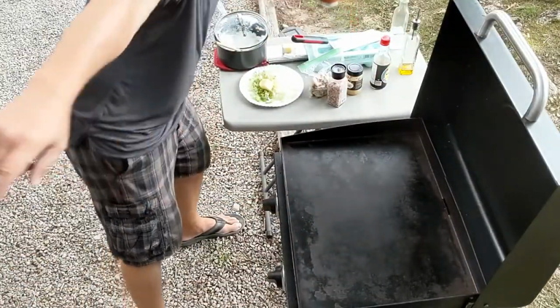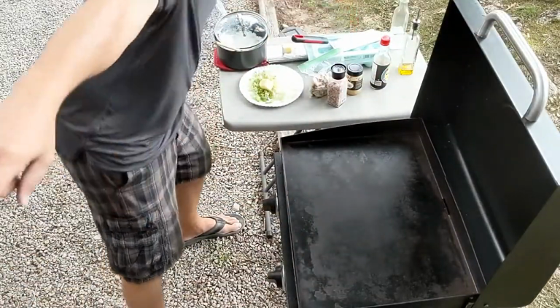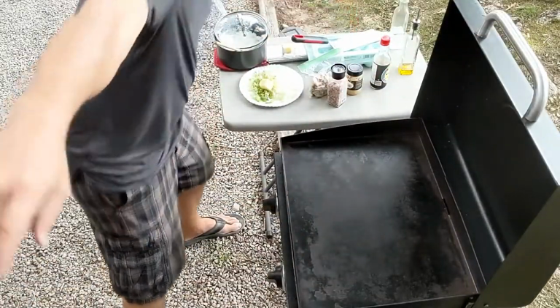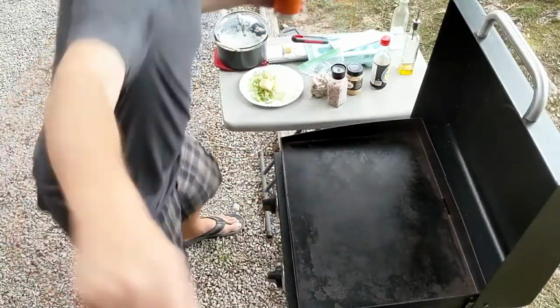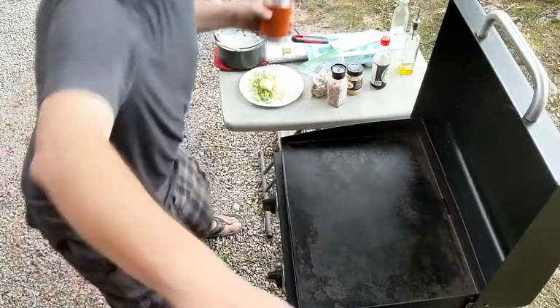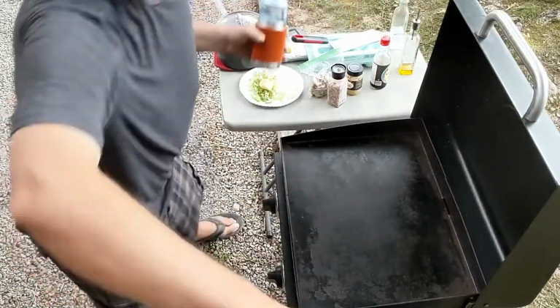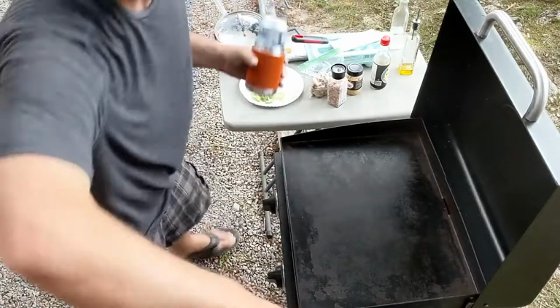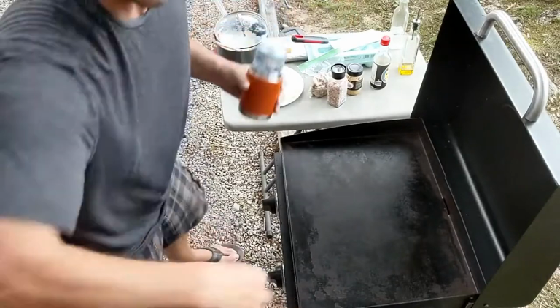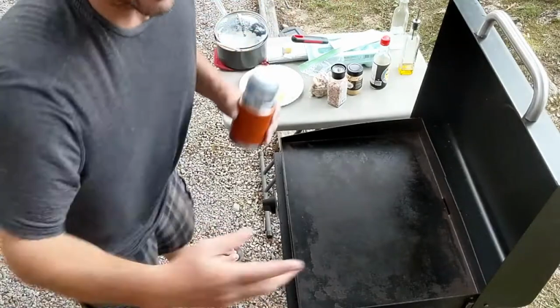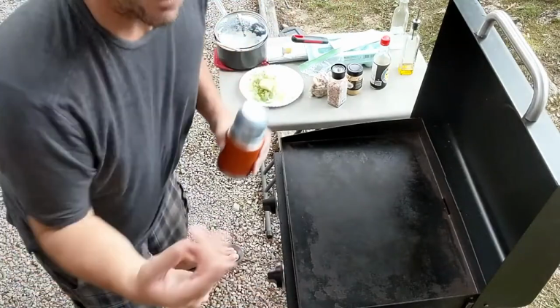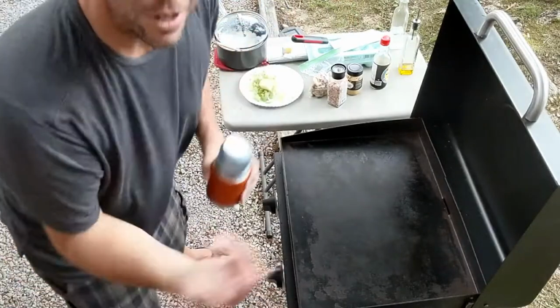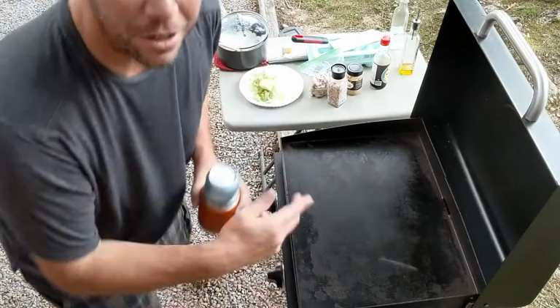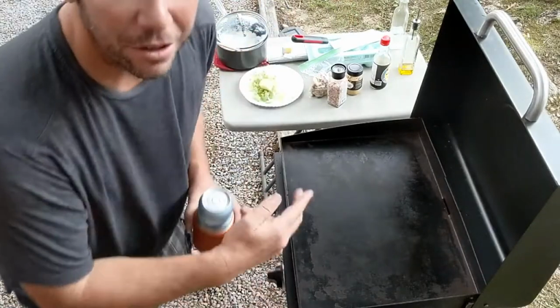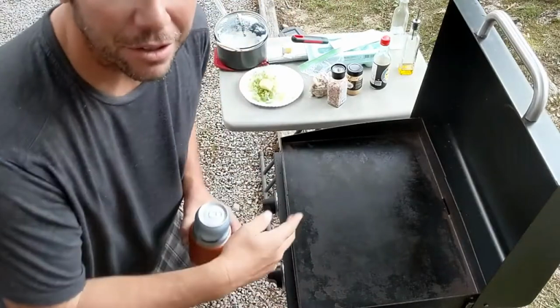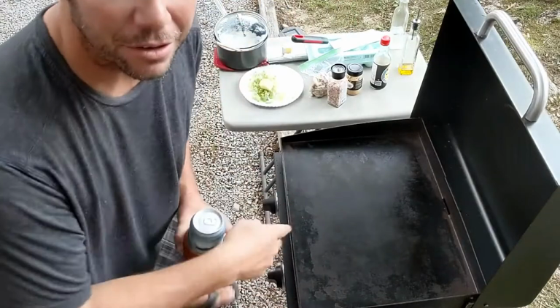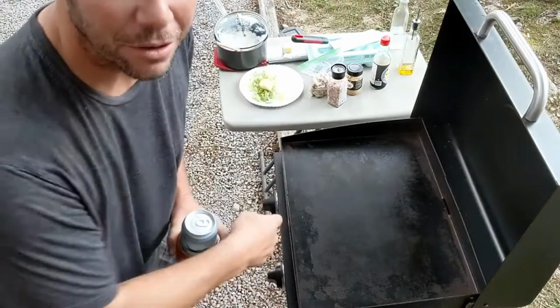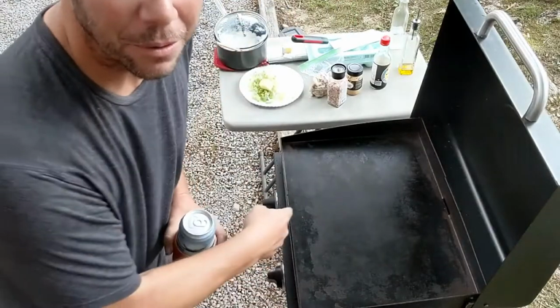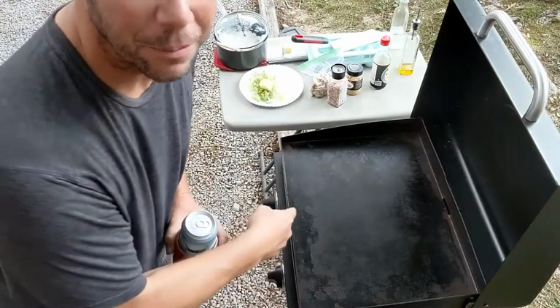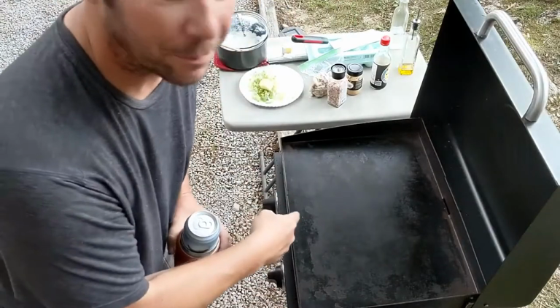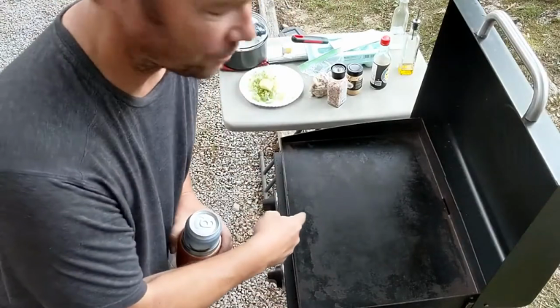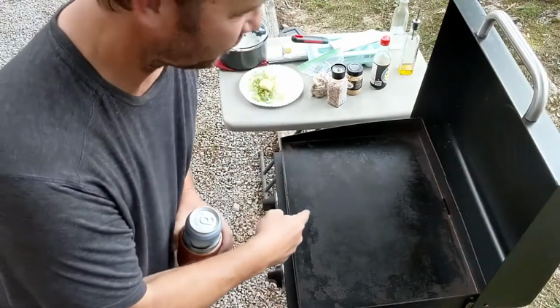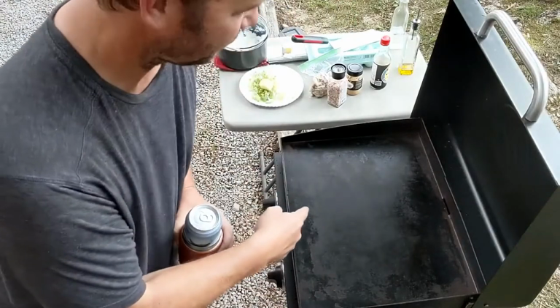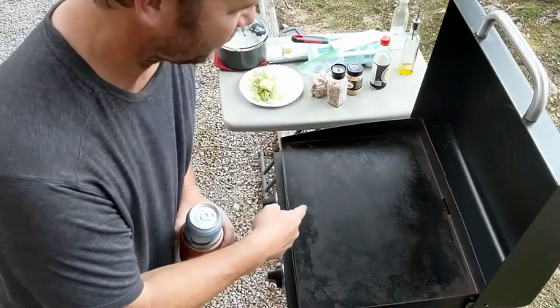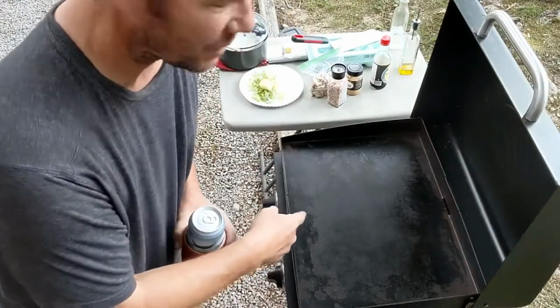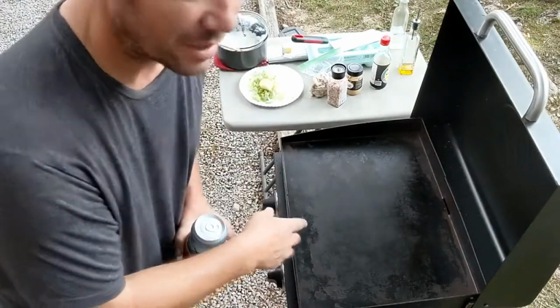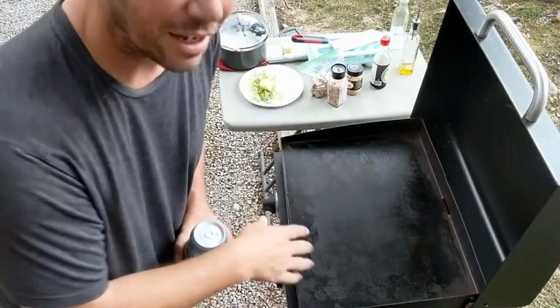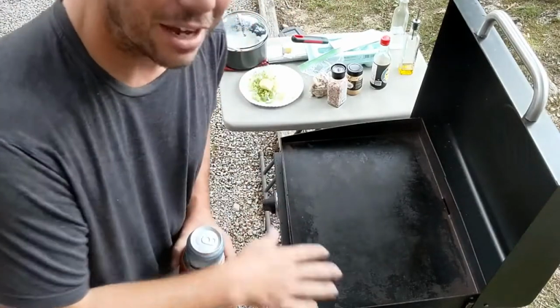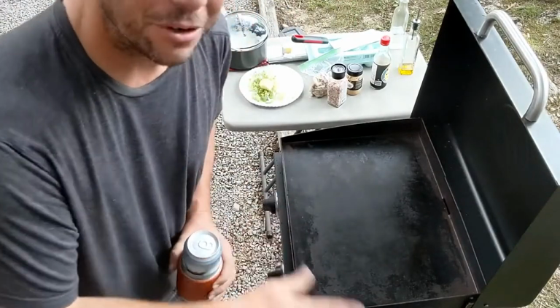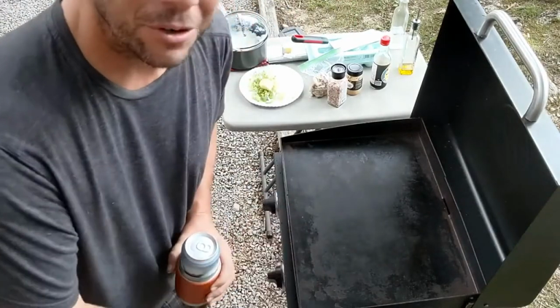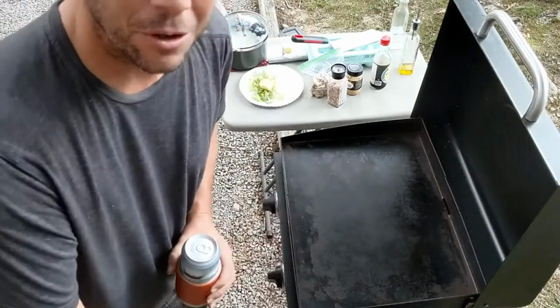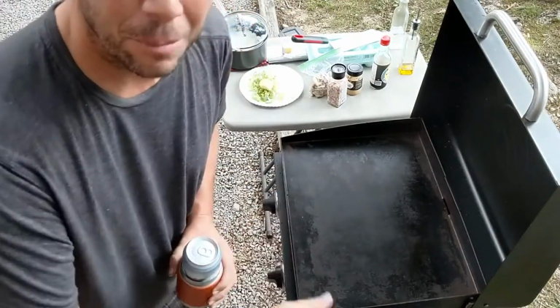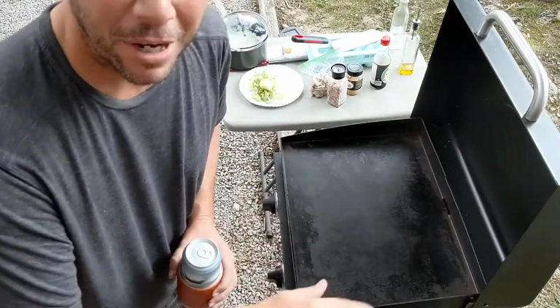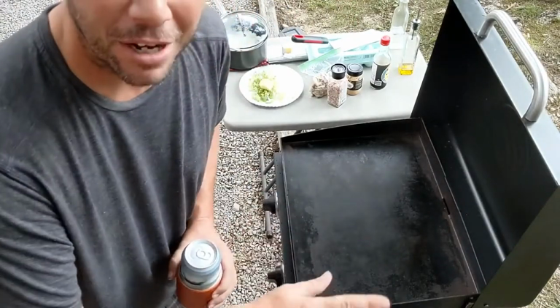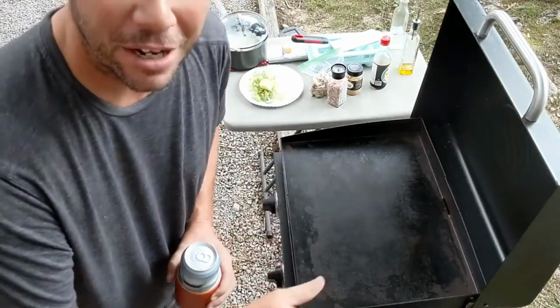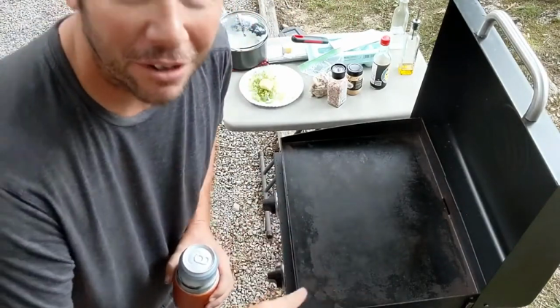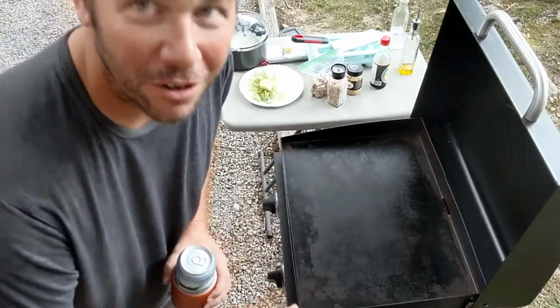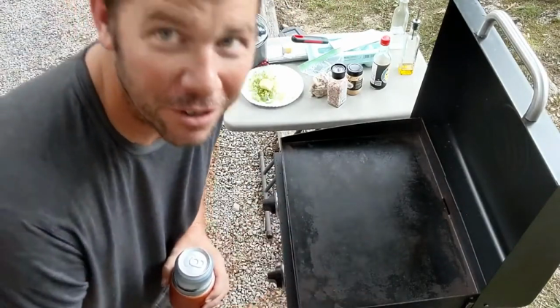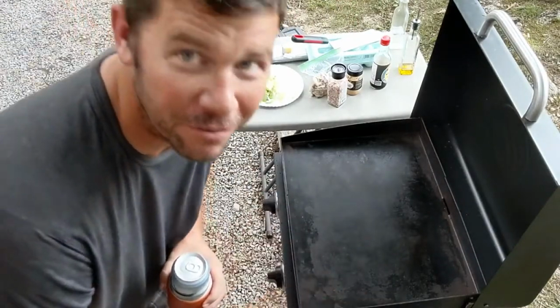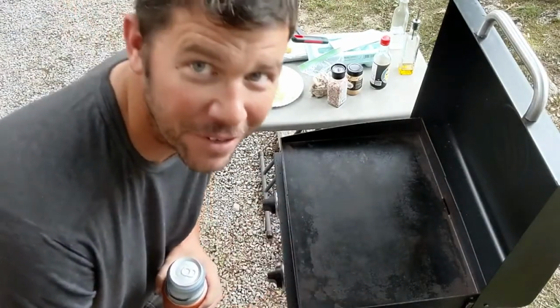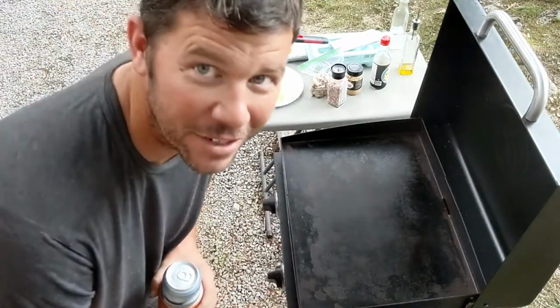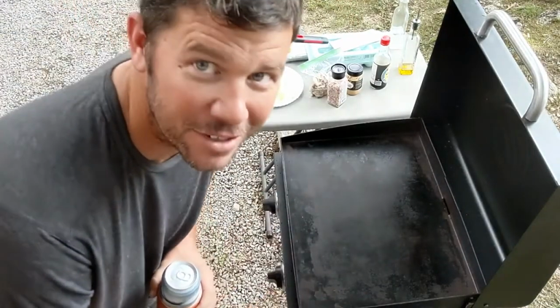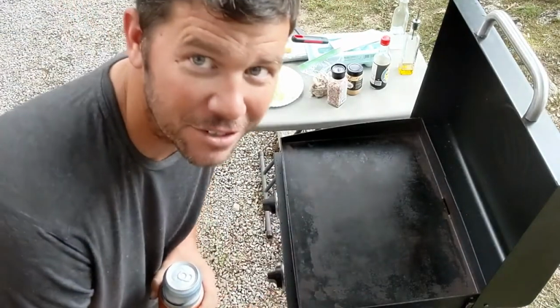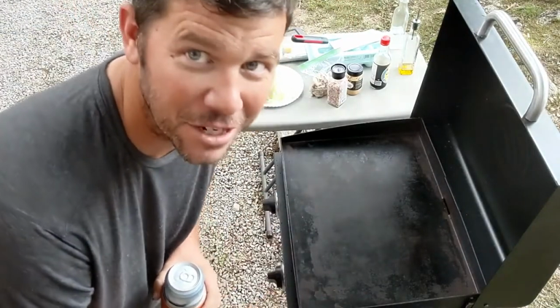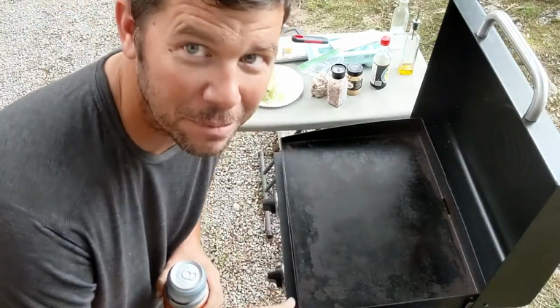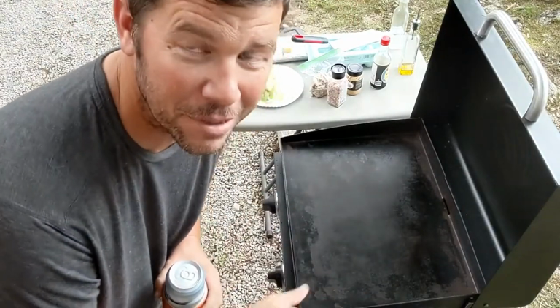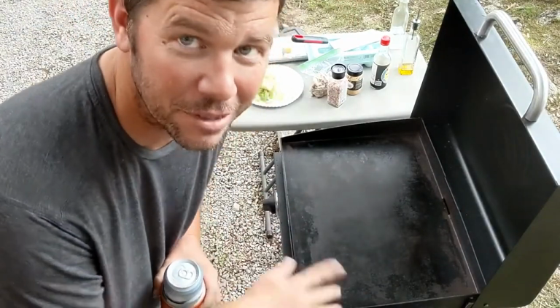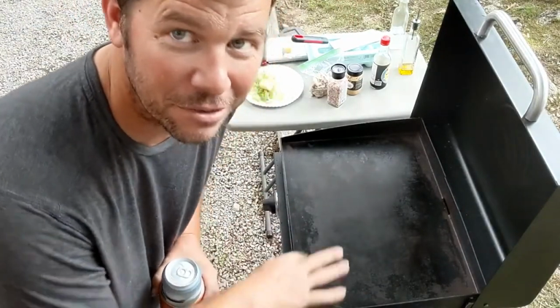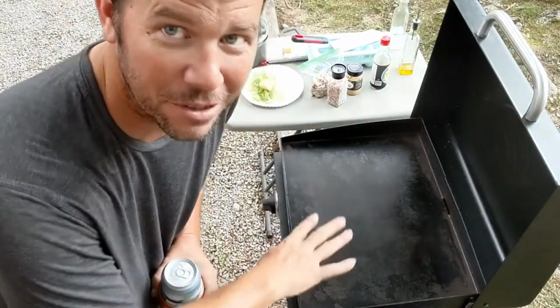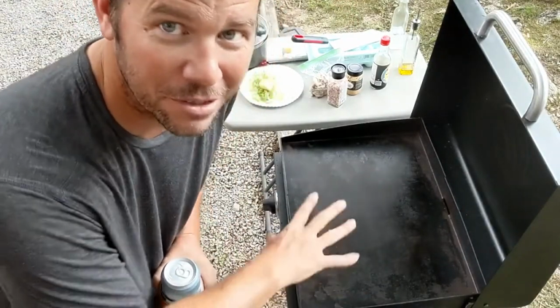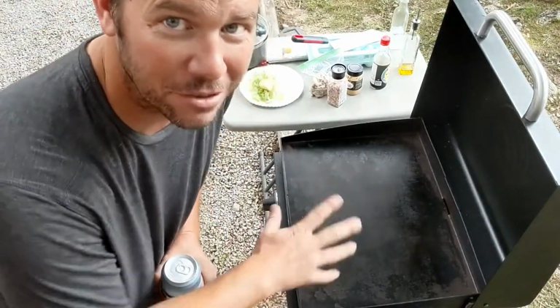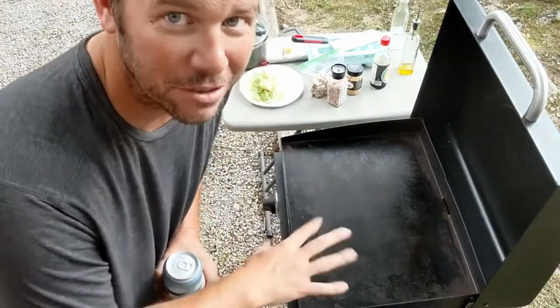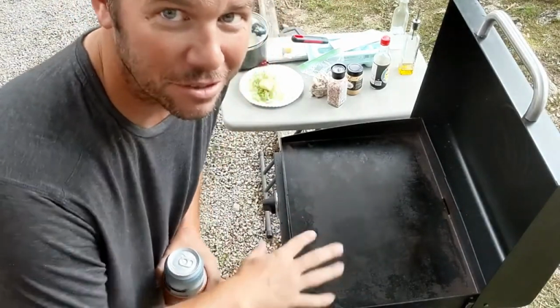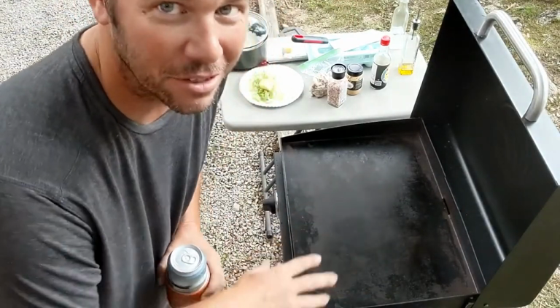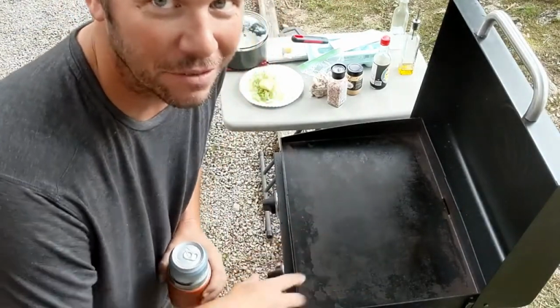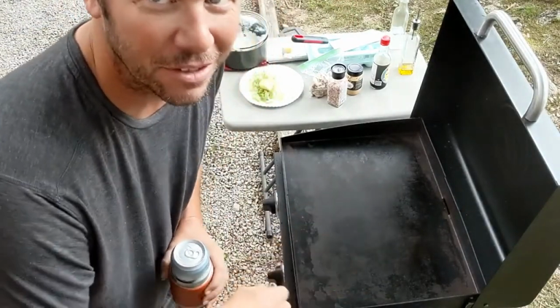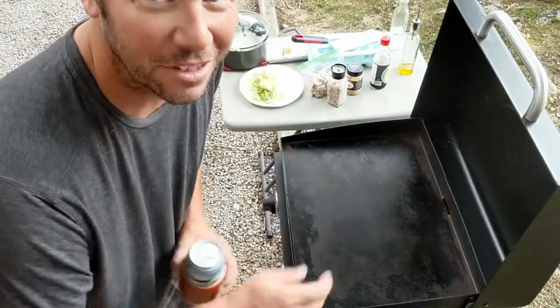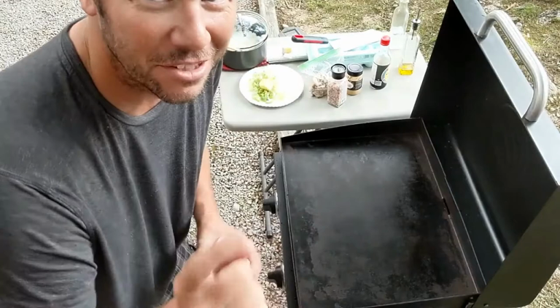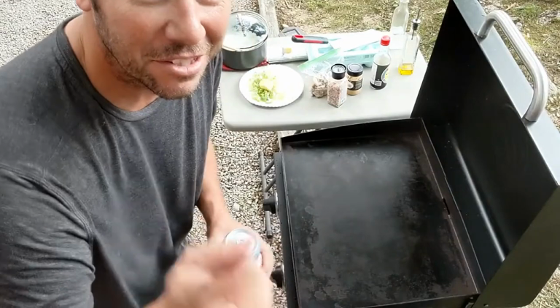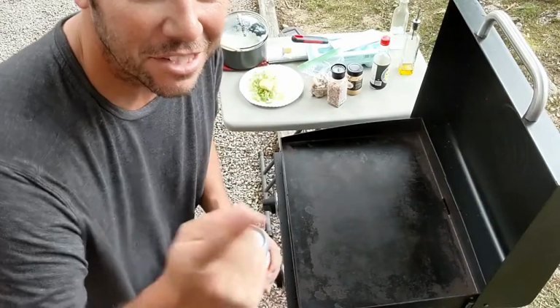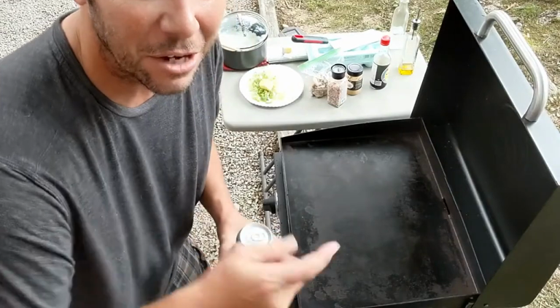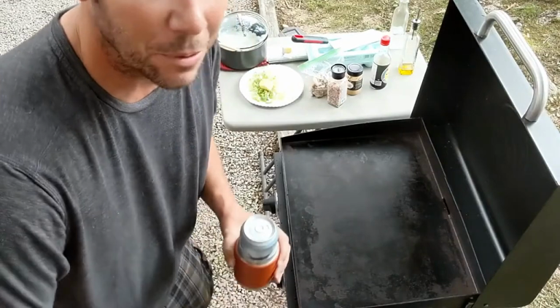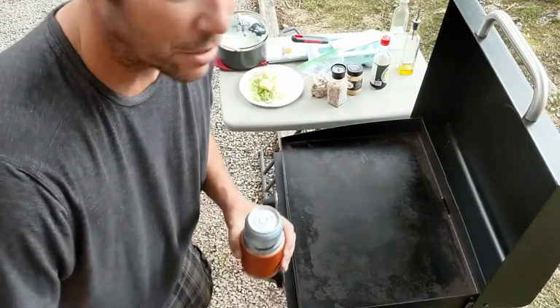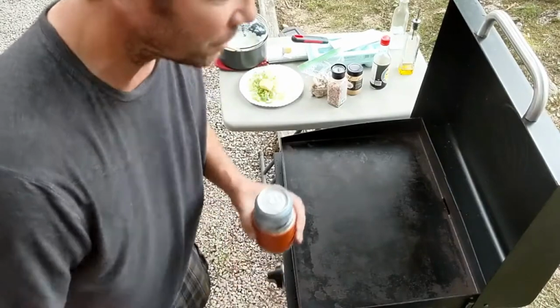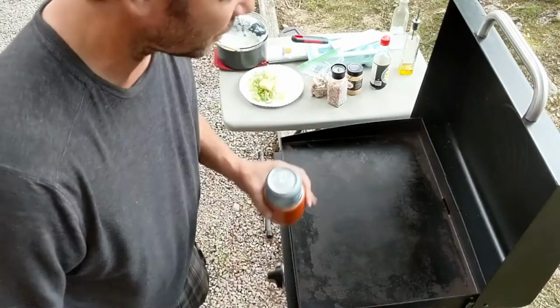This is how we cook it though. I don't know about how all them fancy Japanese restaurants and everything. This is how we cook.